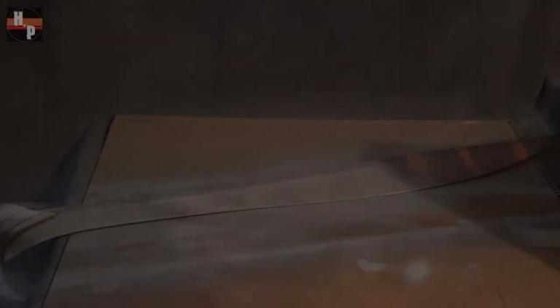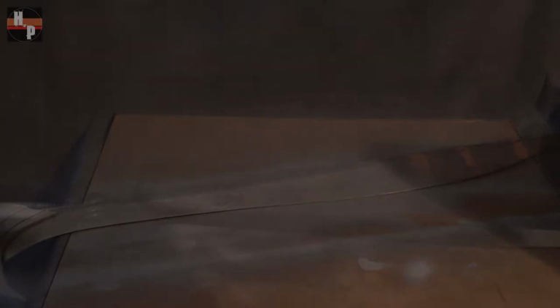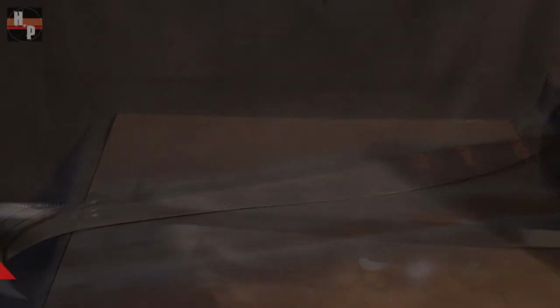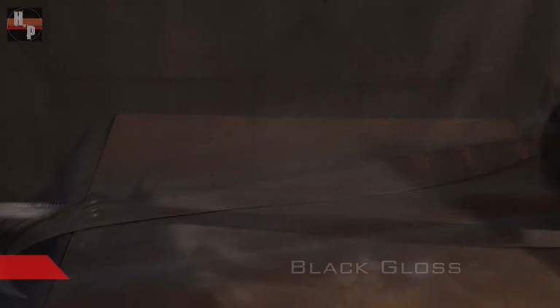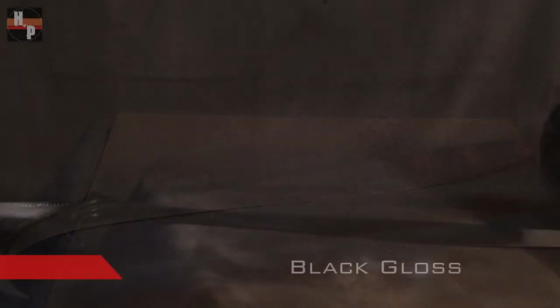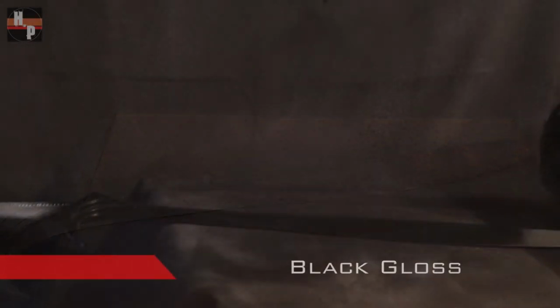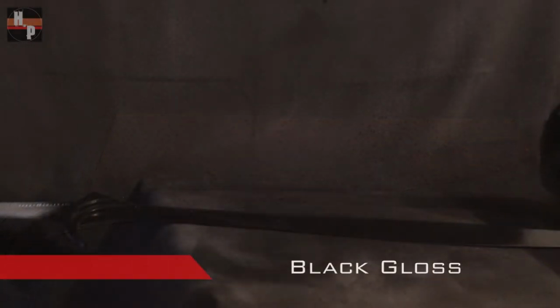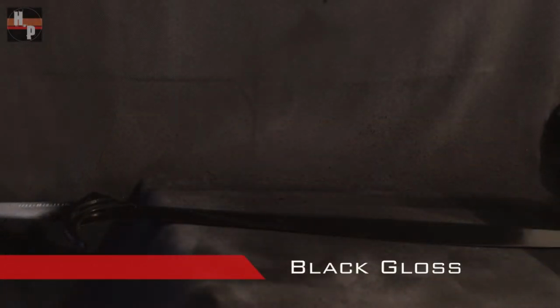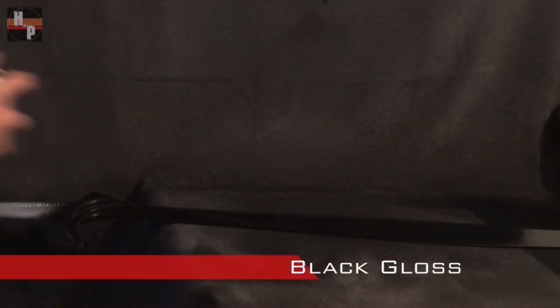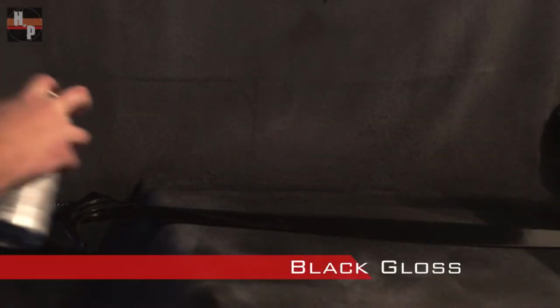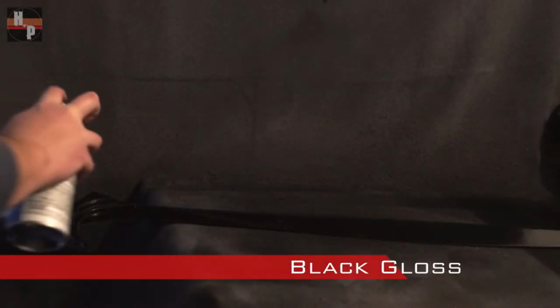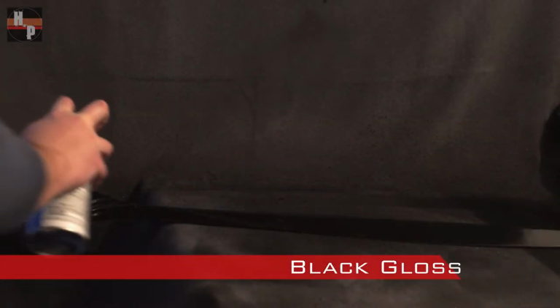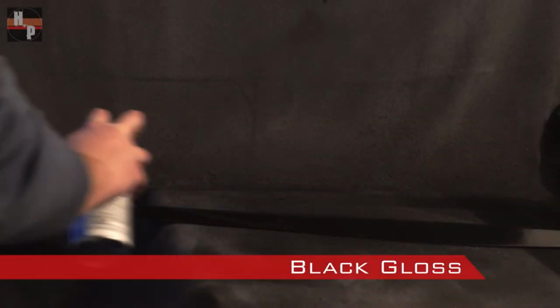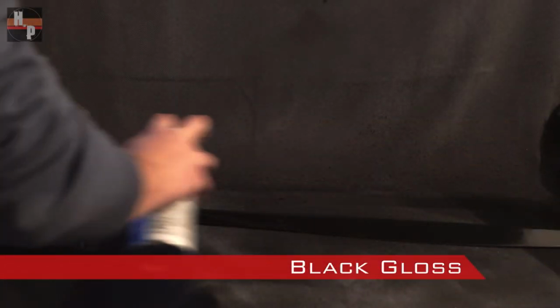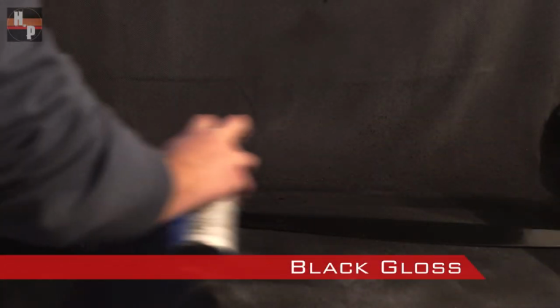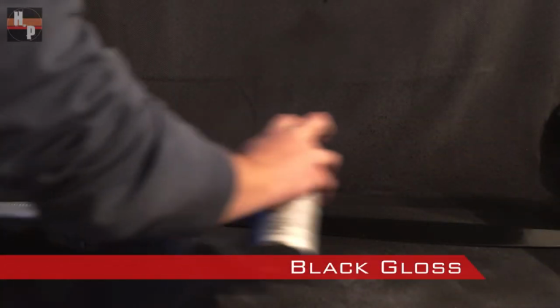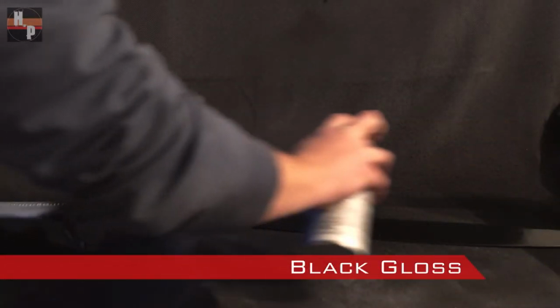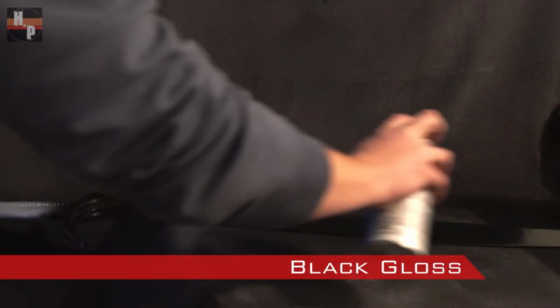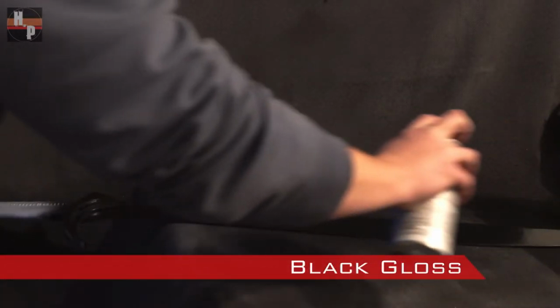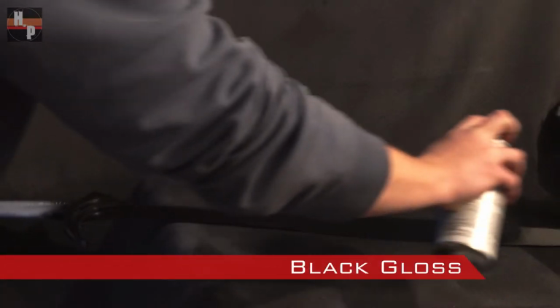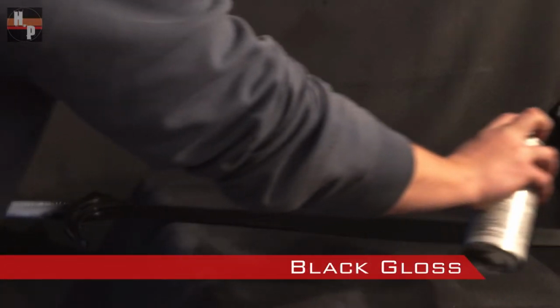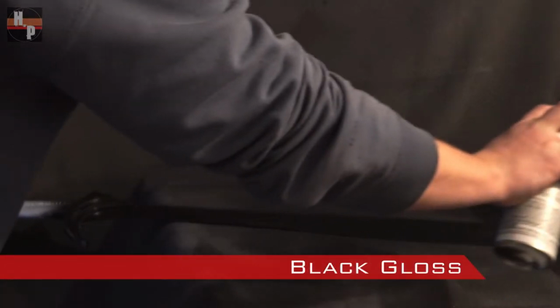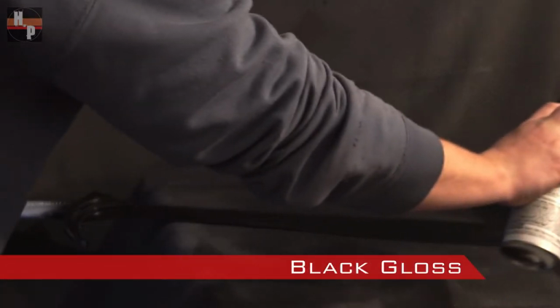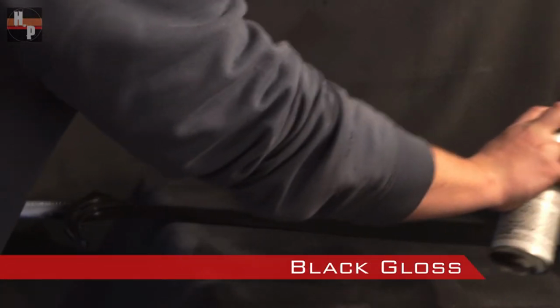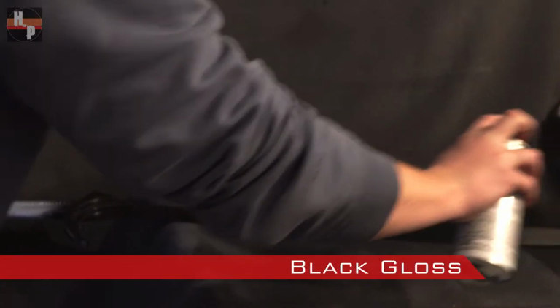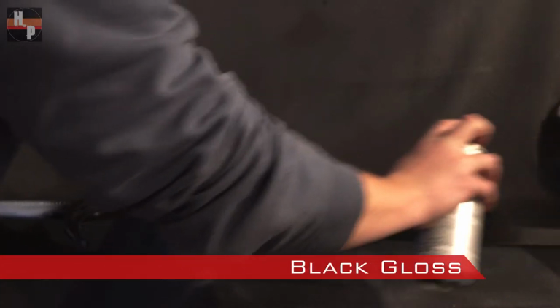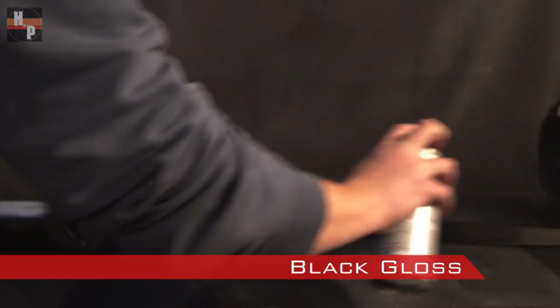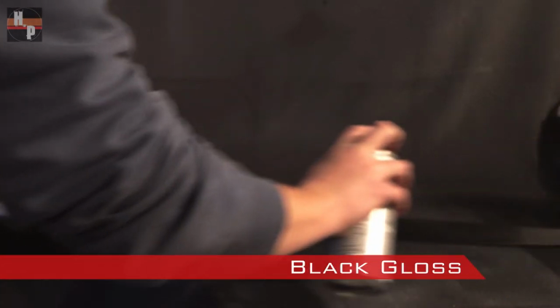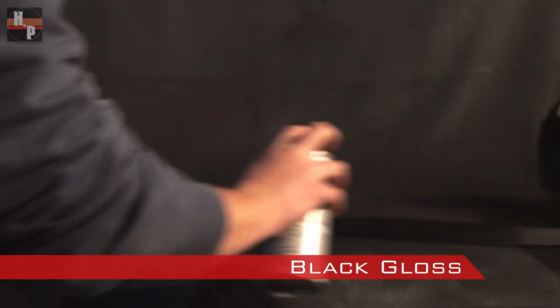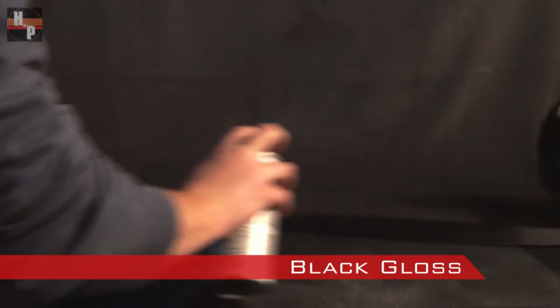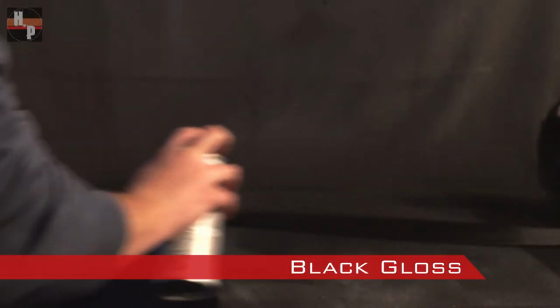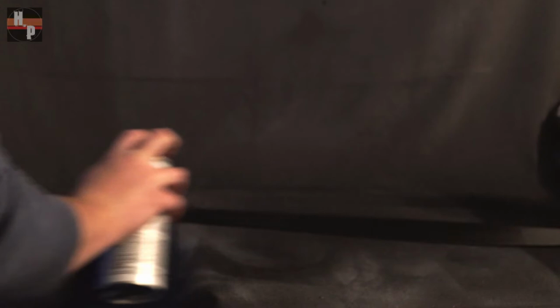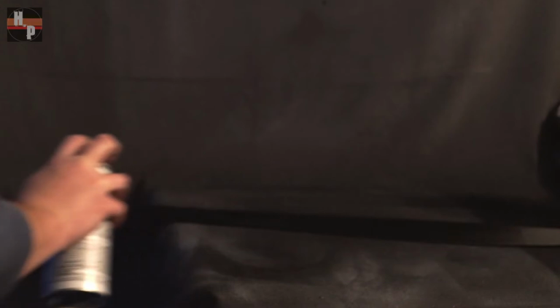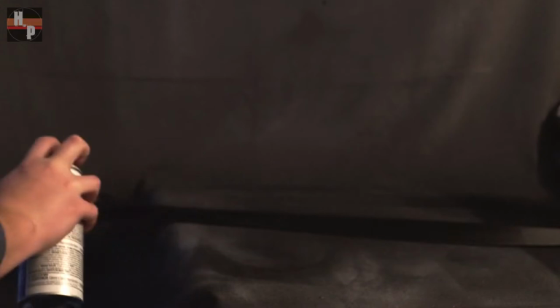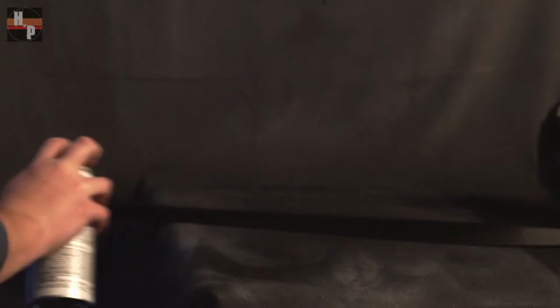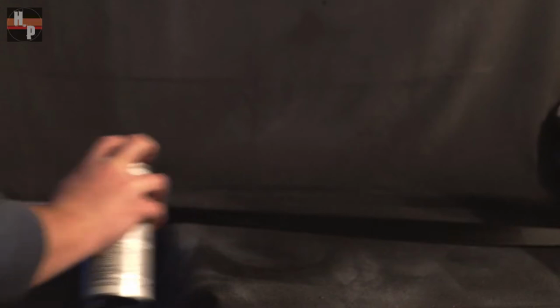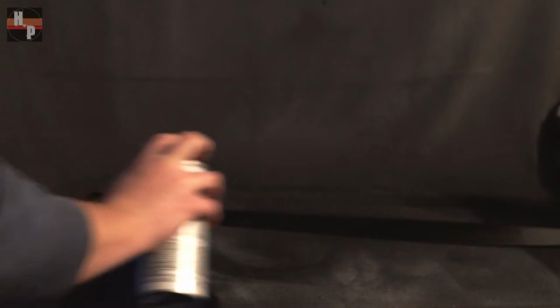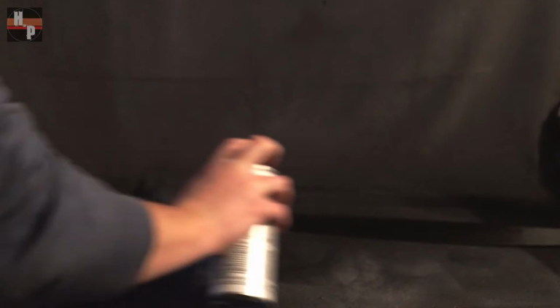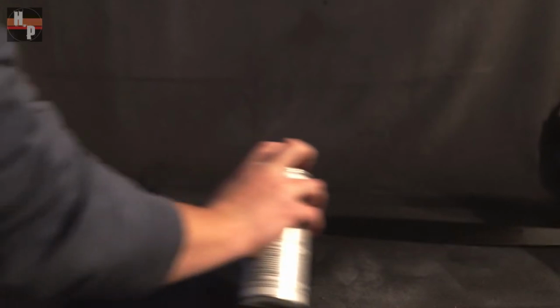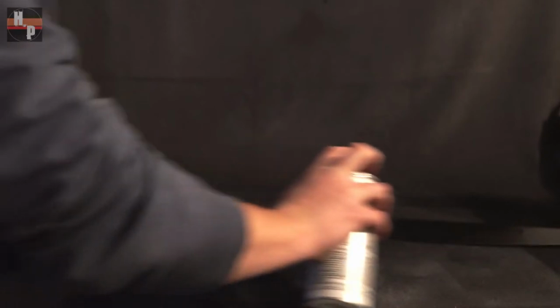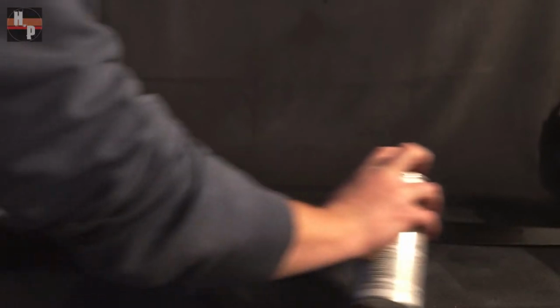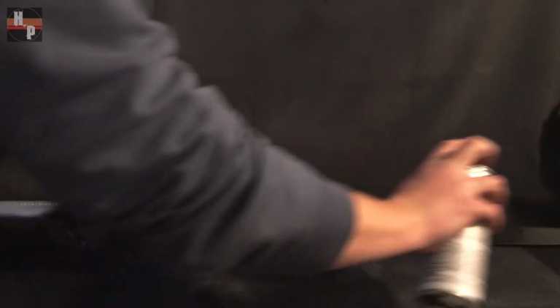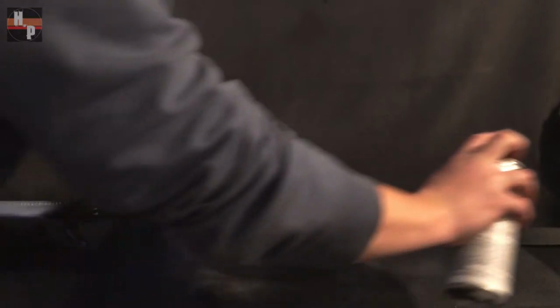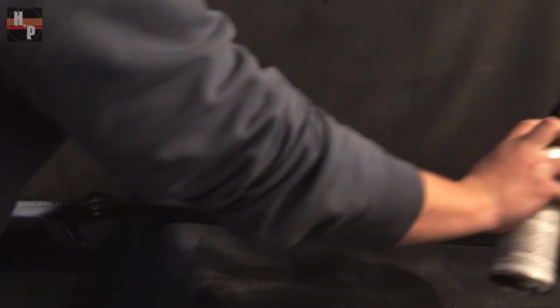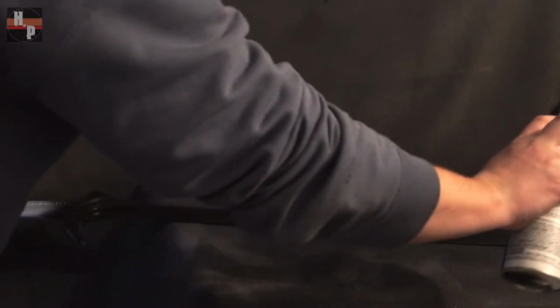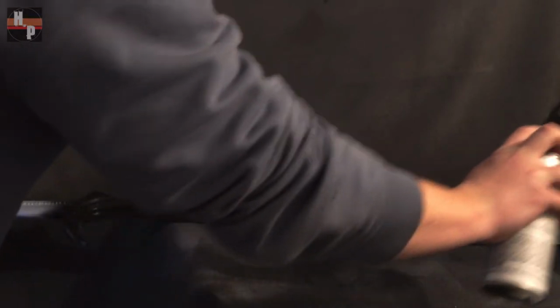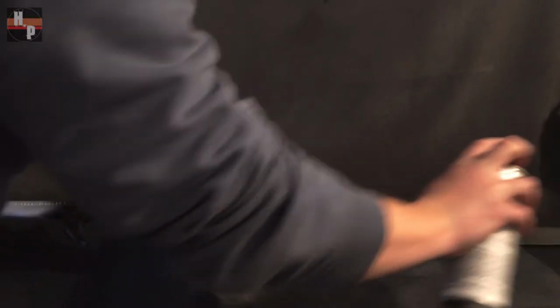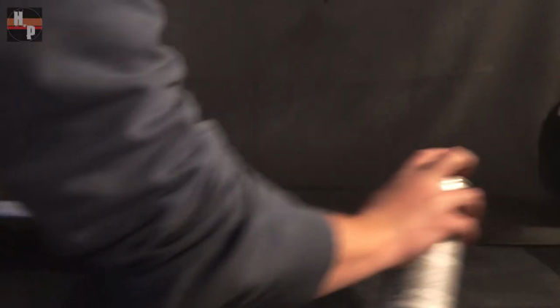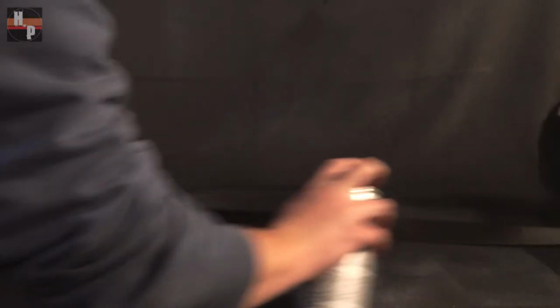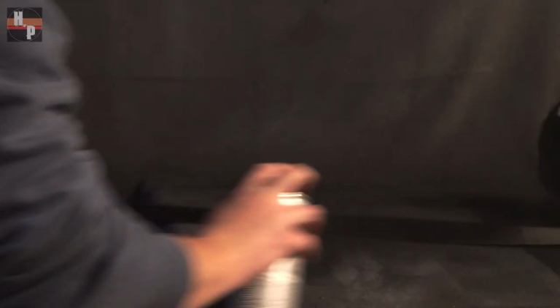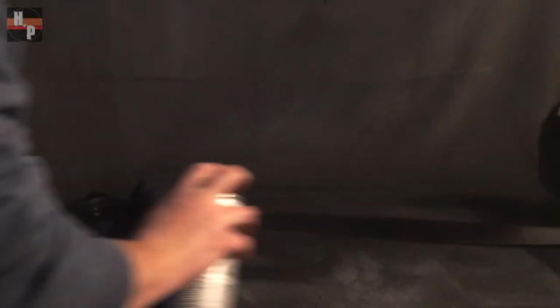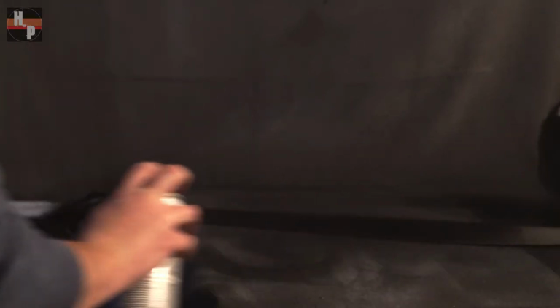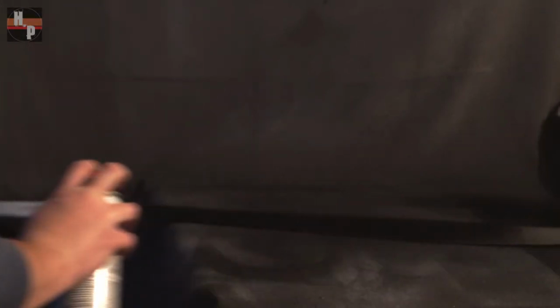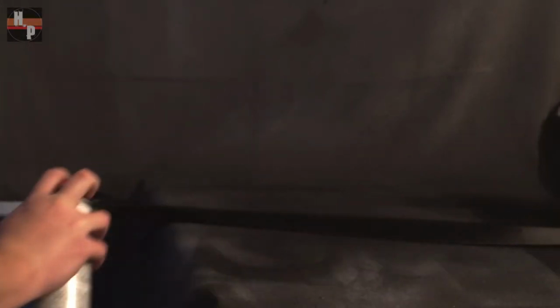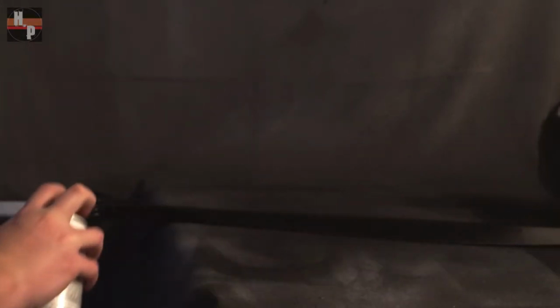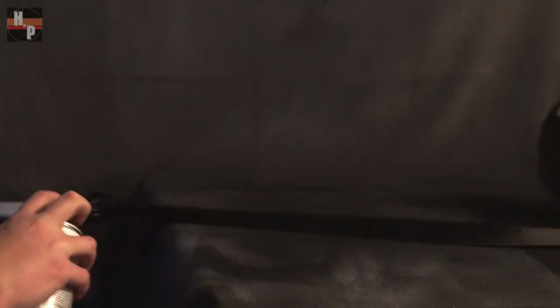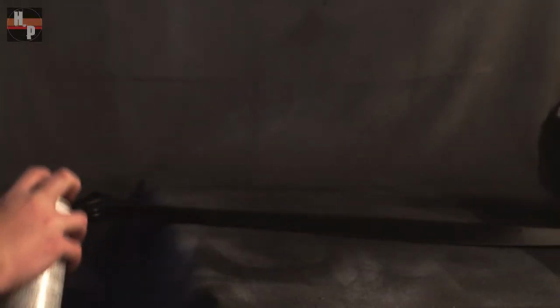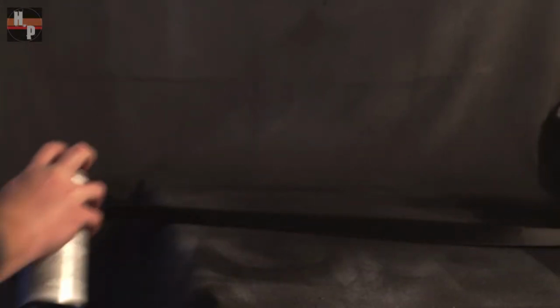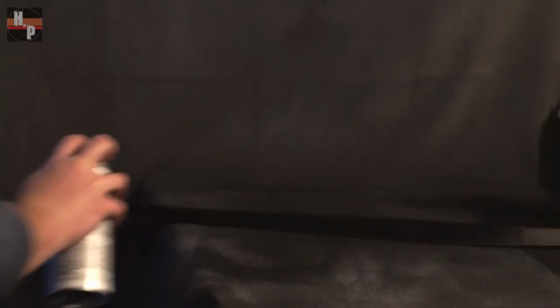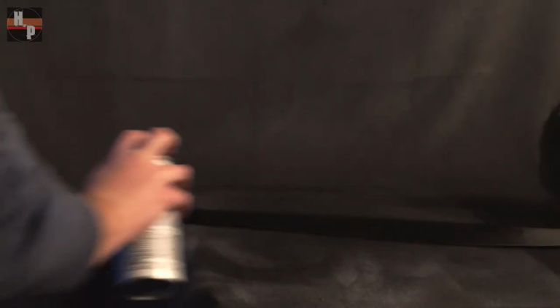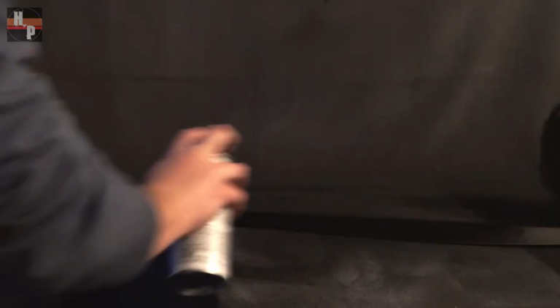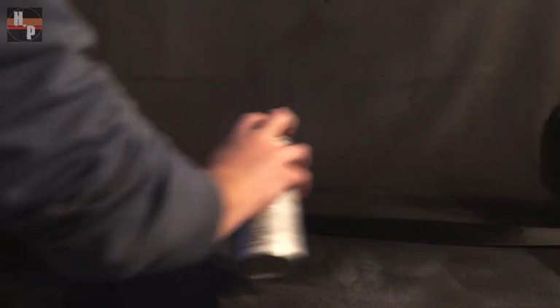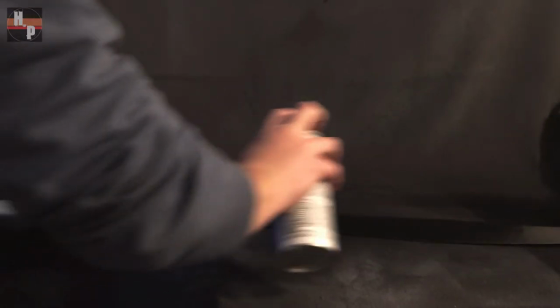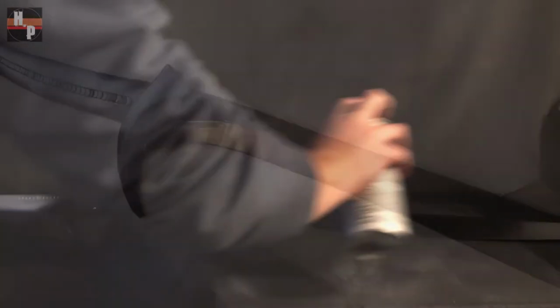When the primer was dry, I then sprayed the sword with a black gloss spray paint. The black will help accentuate the chrome paint.